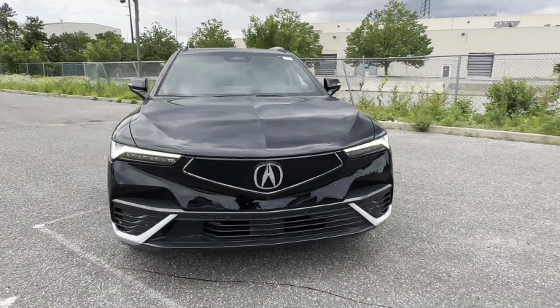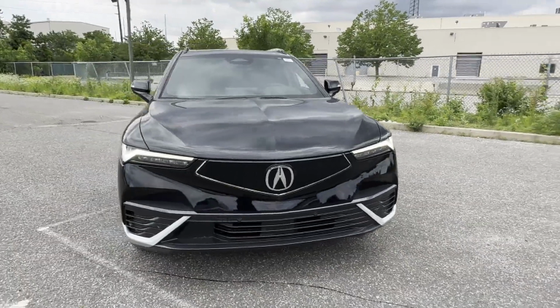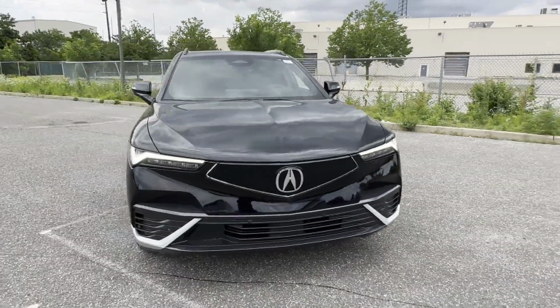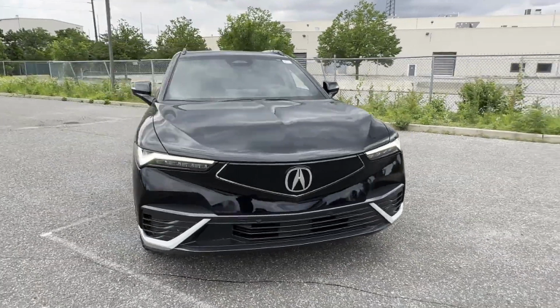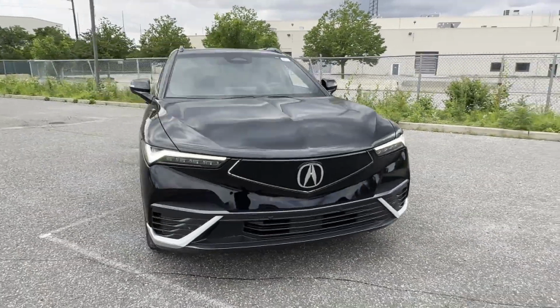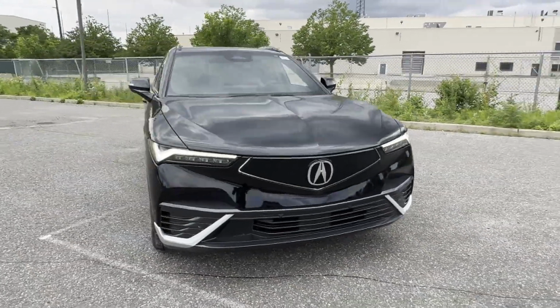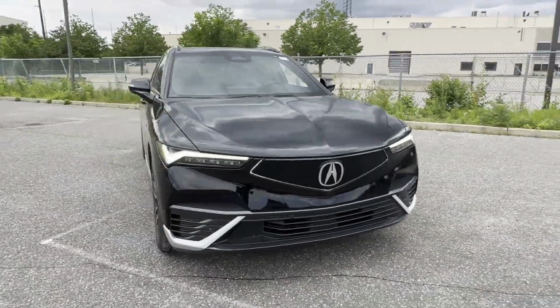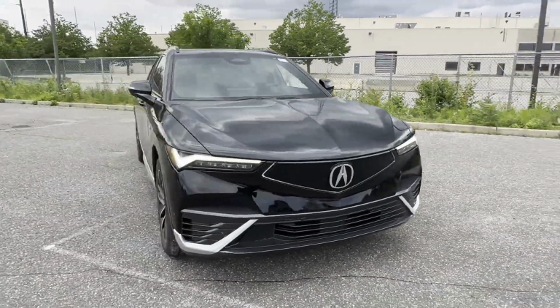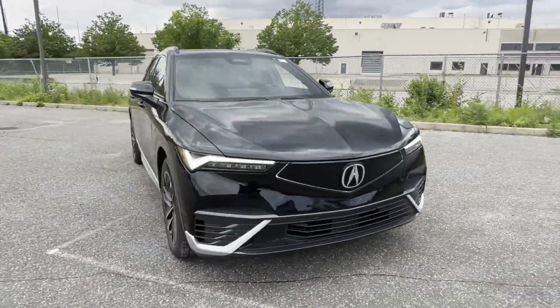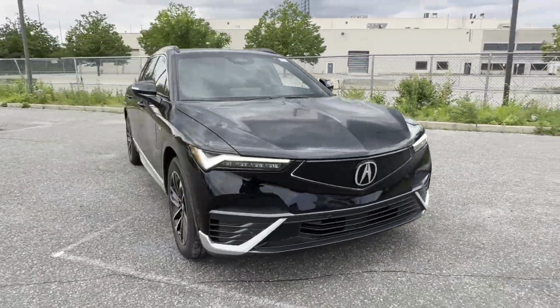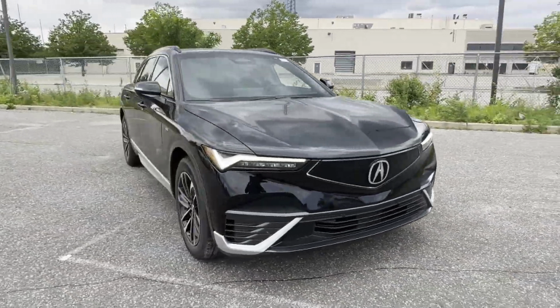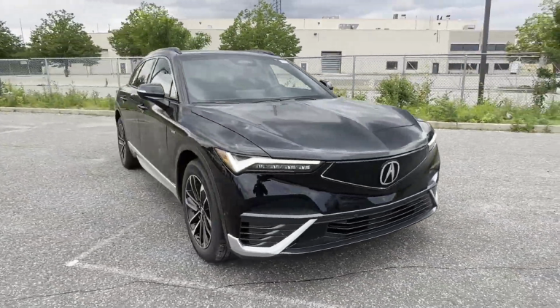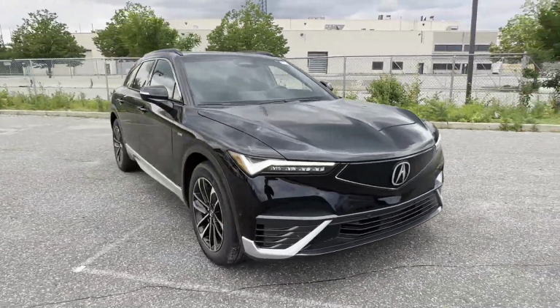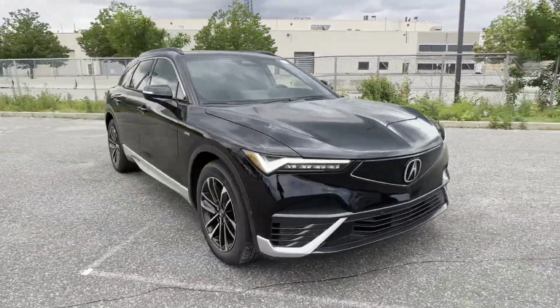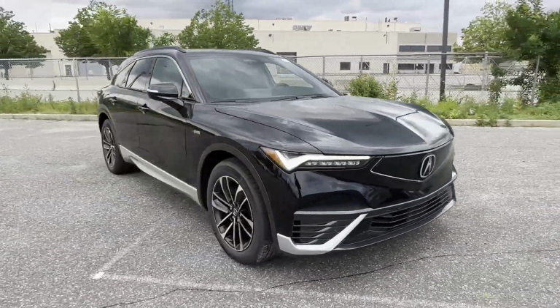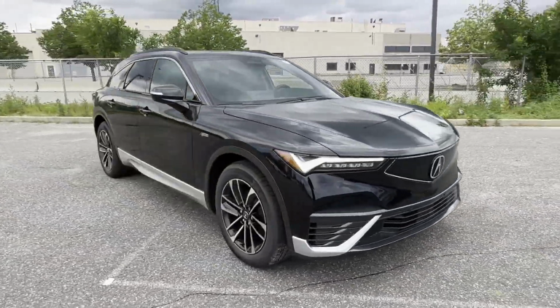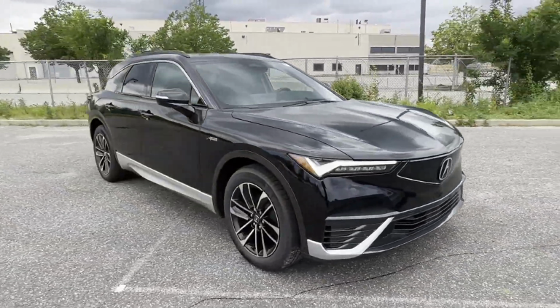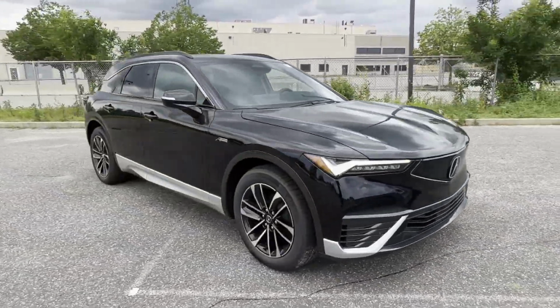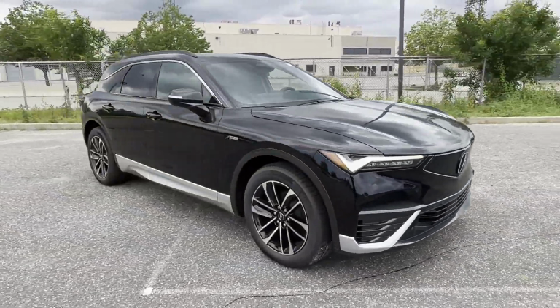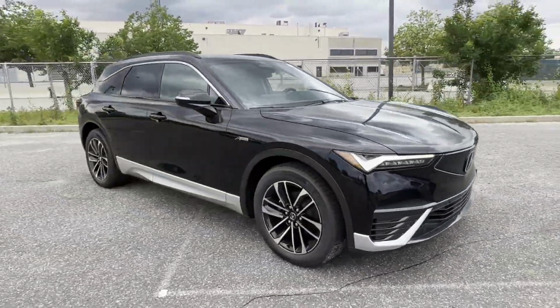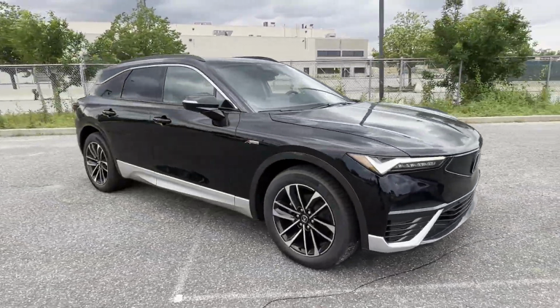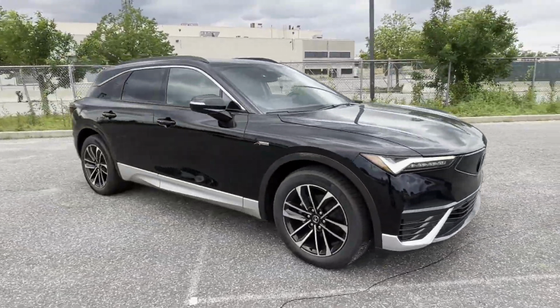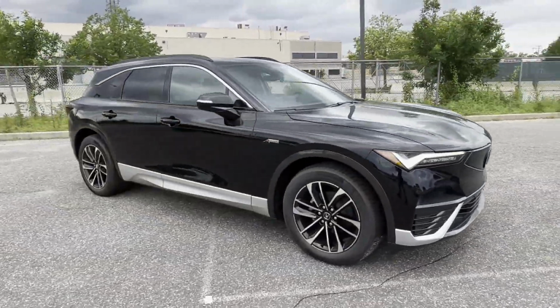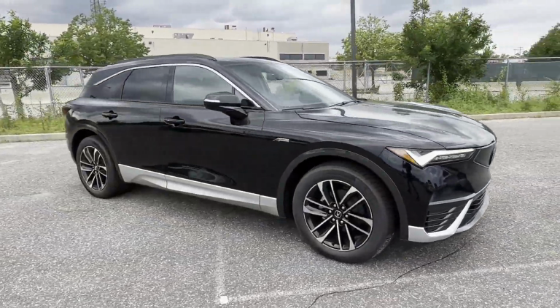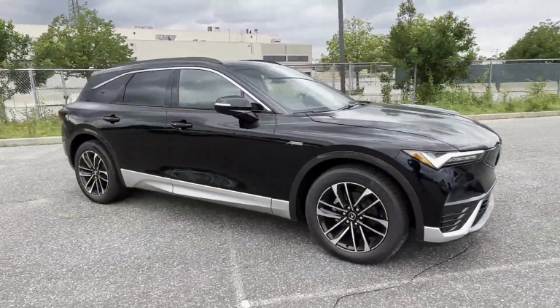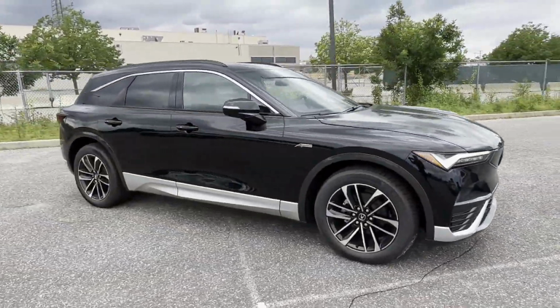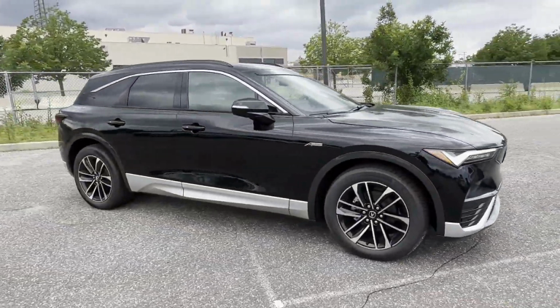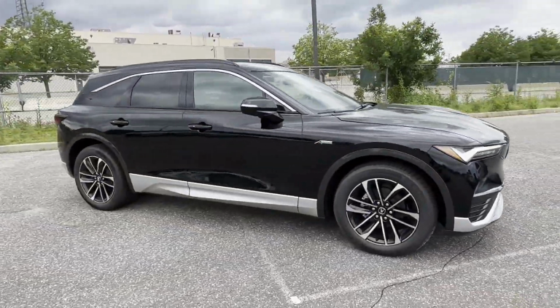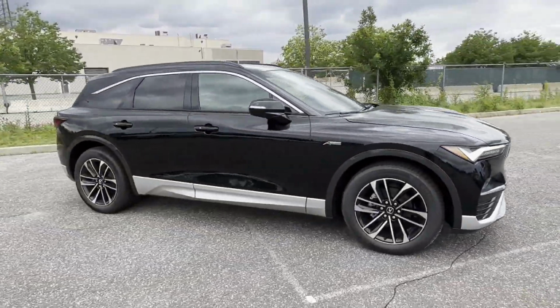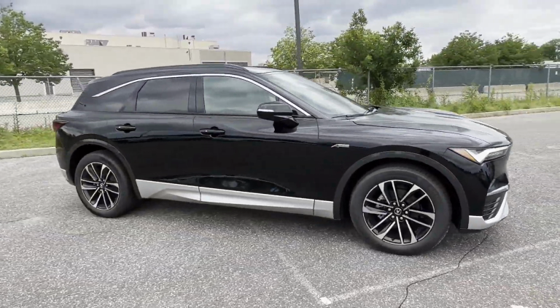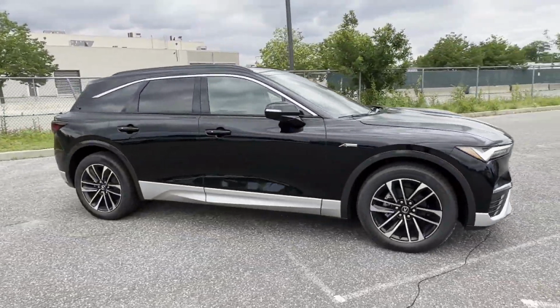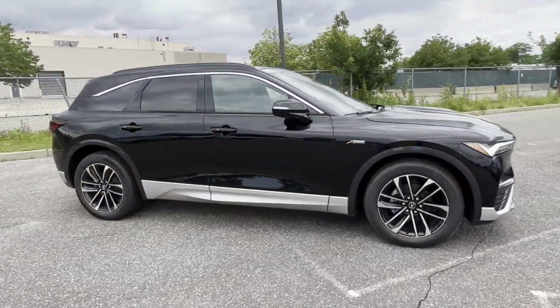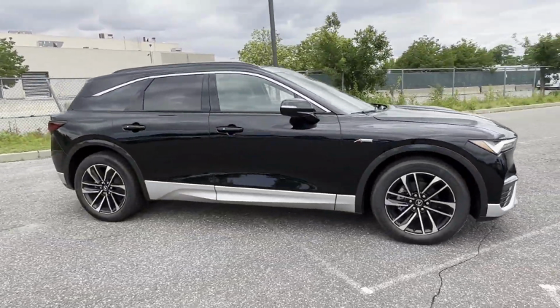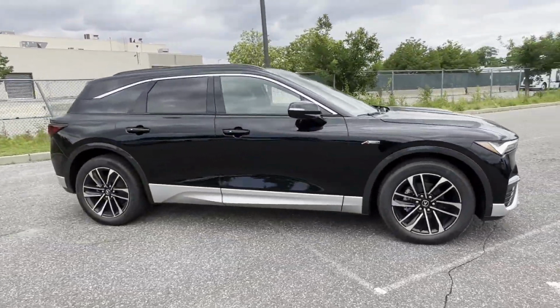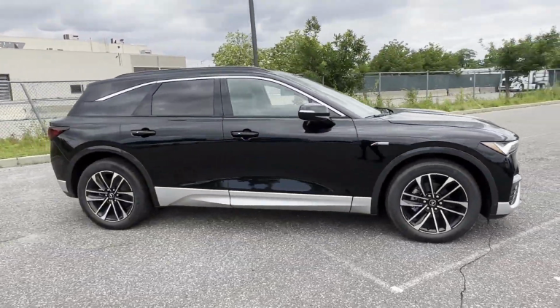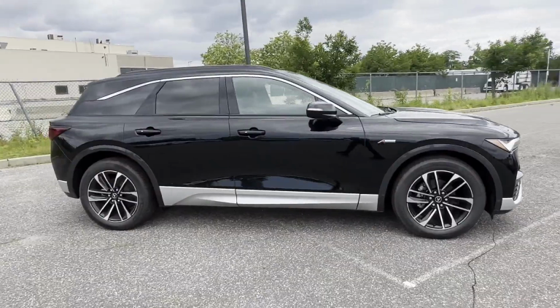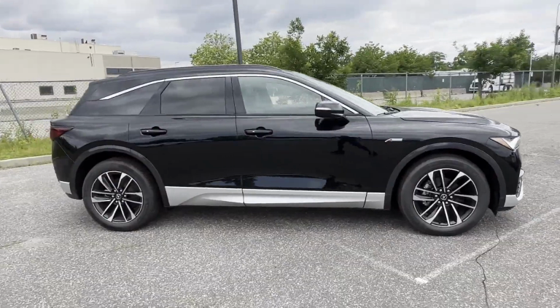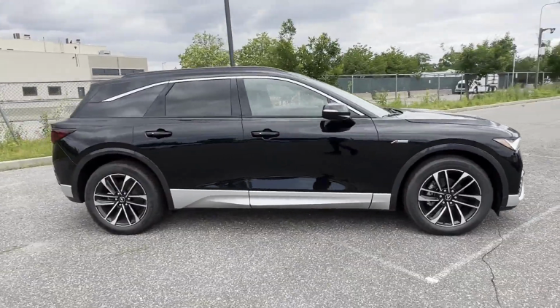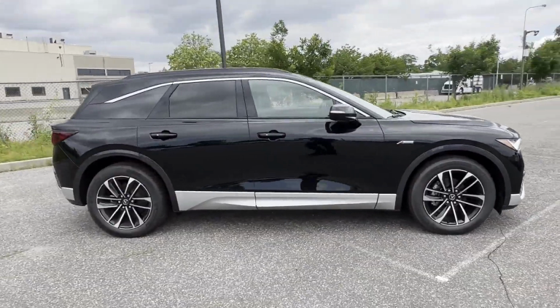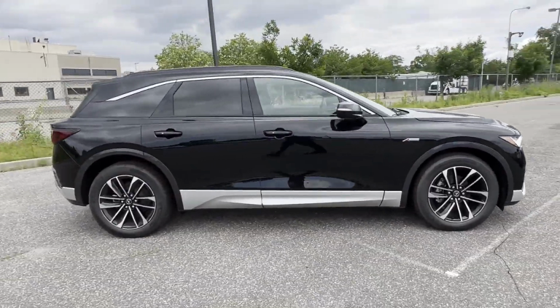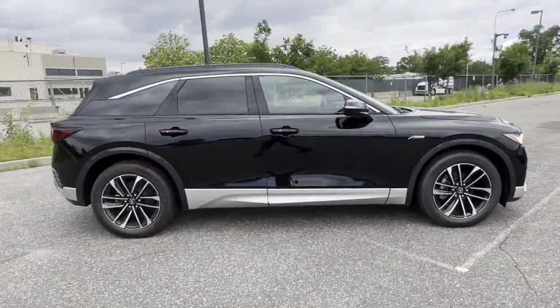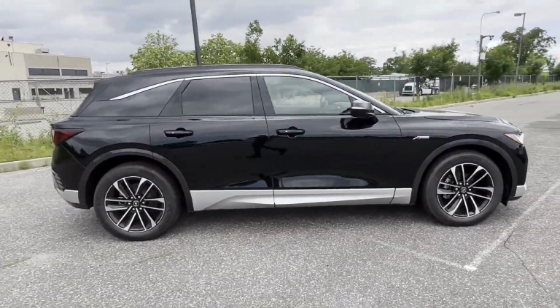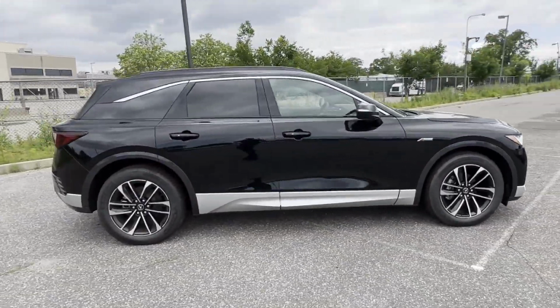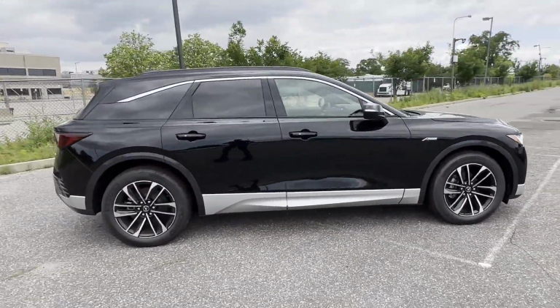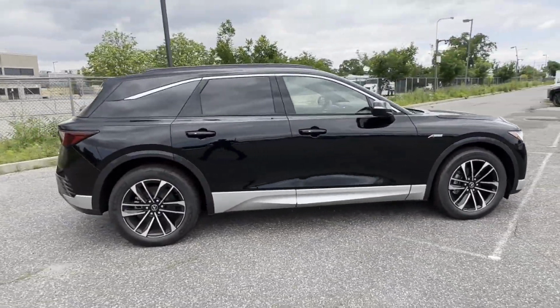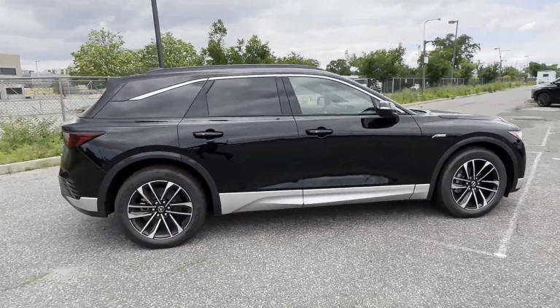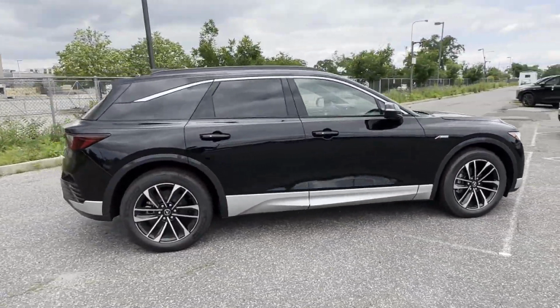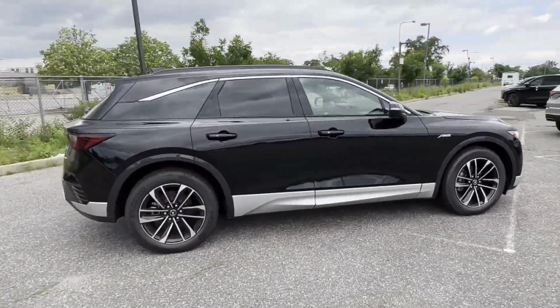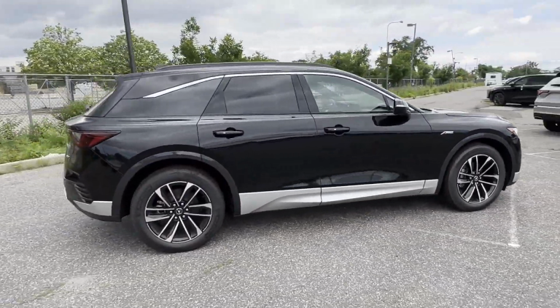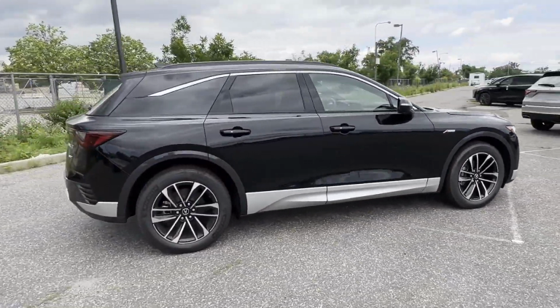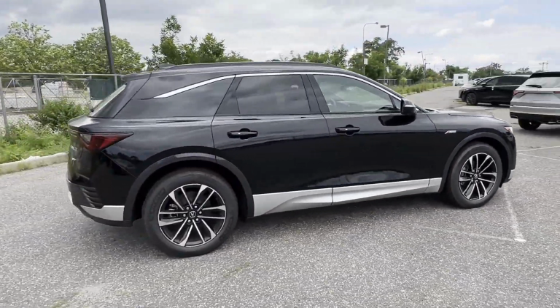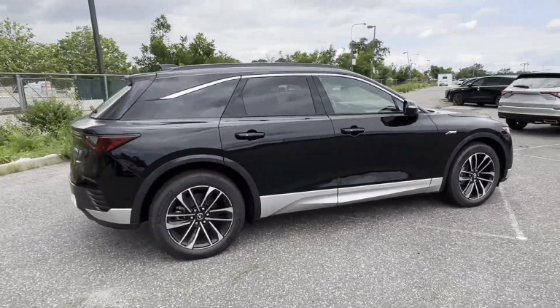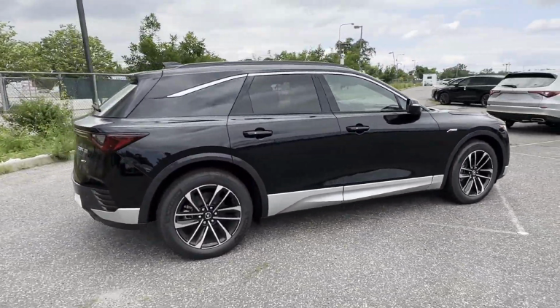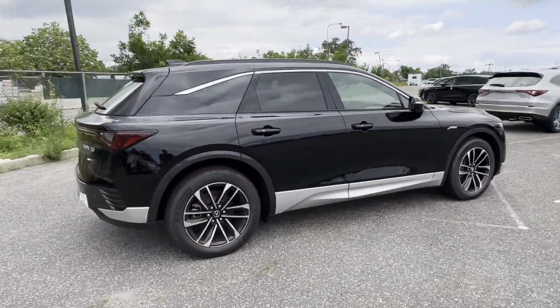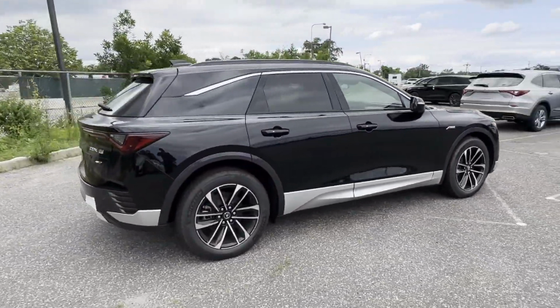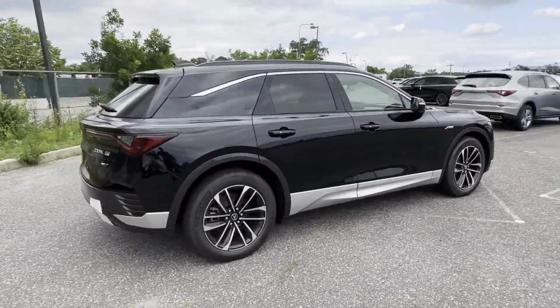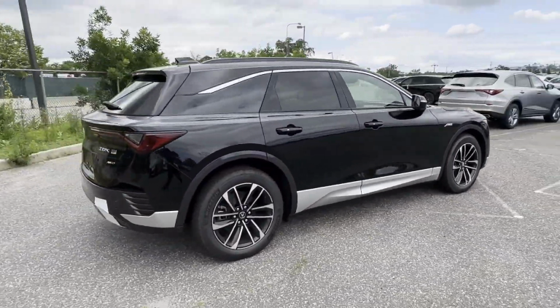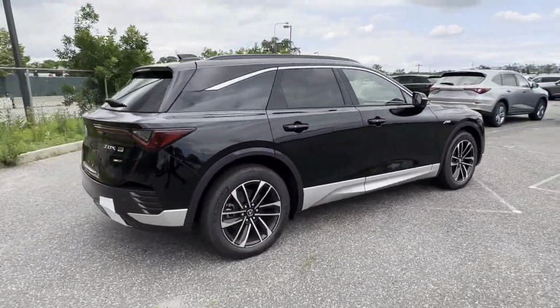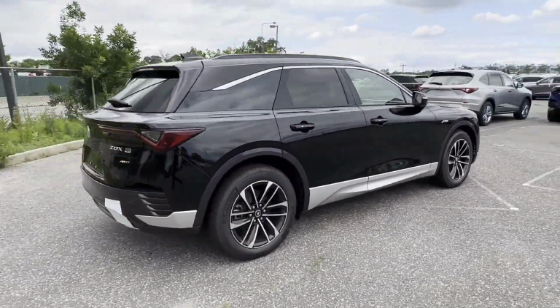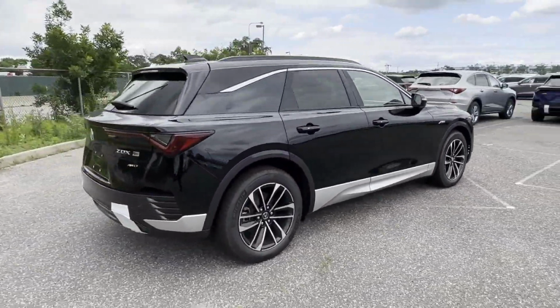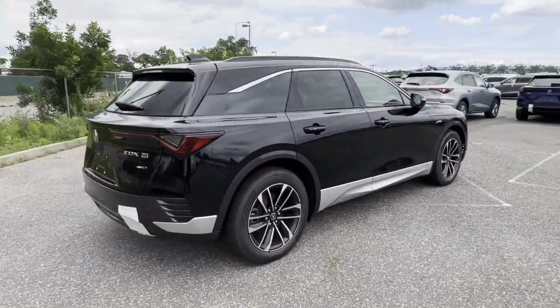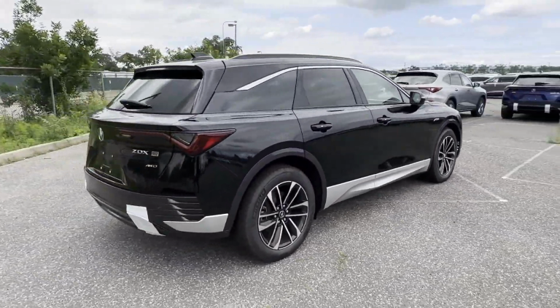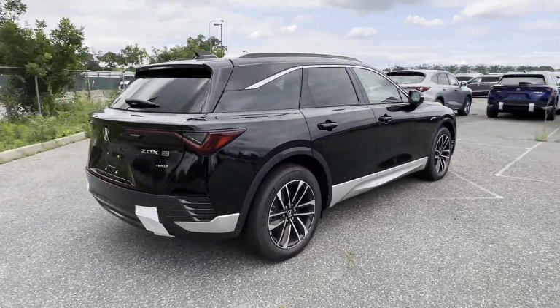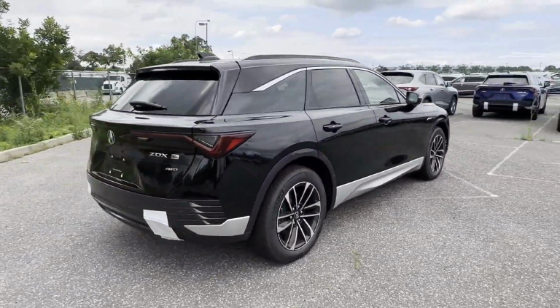2024 Acura ZDX. This SUV offers space as well as power and performance.